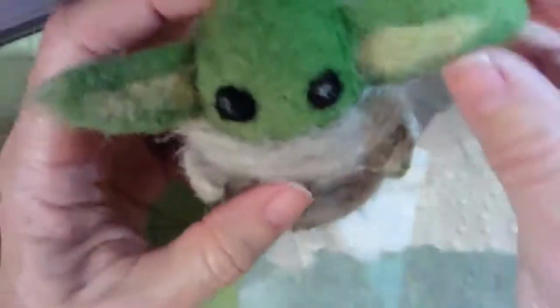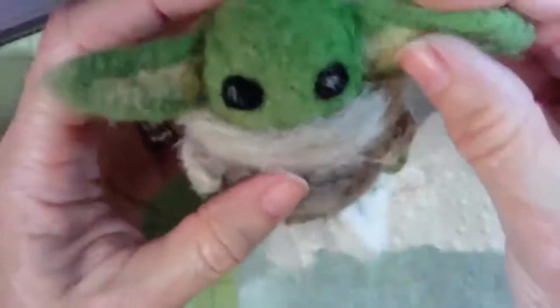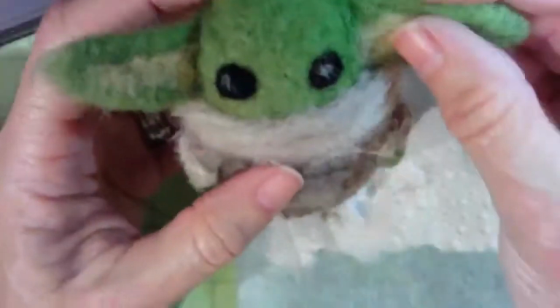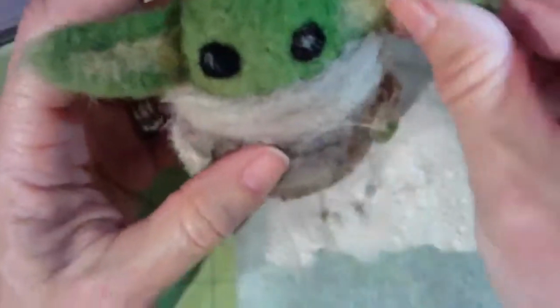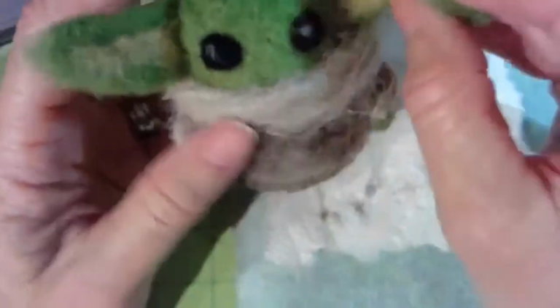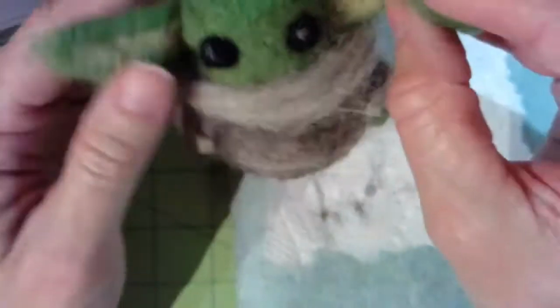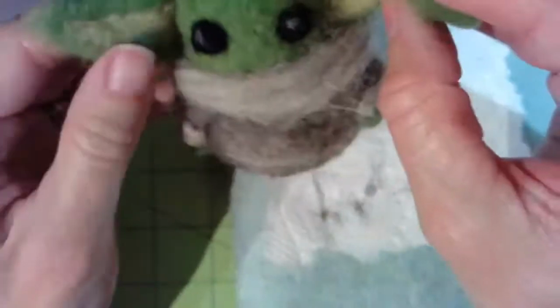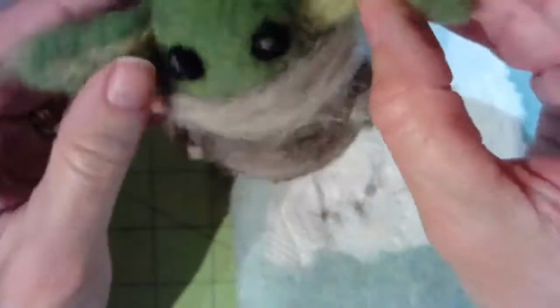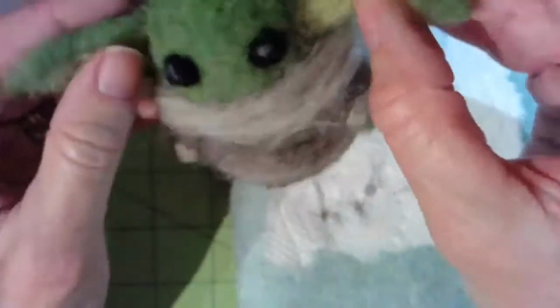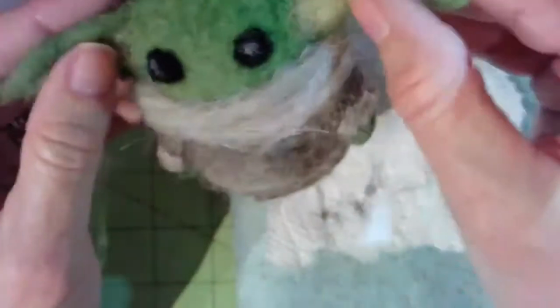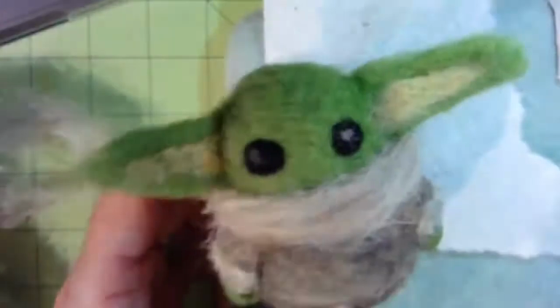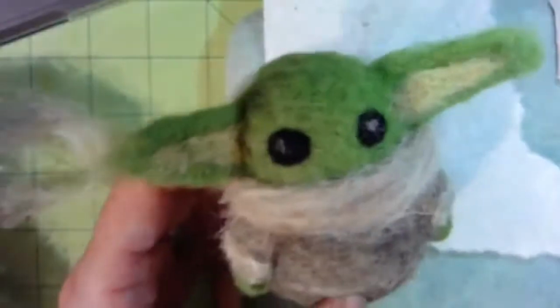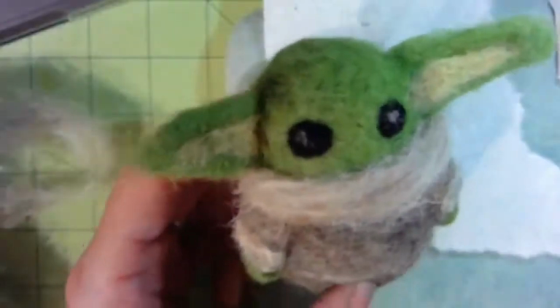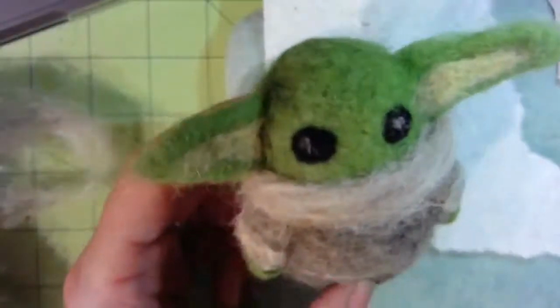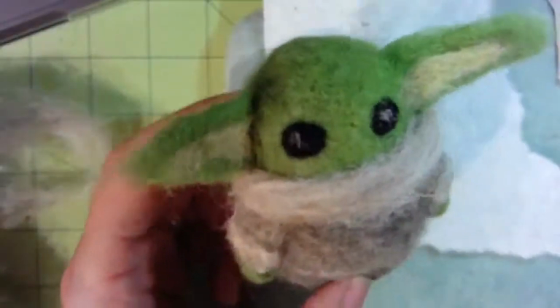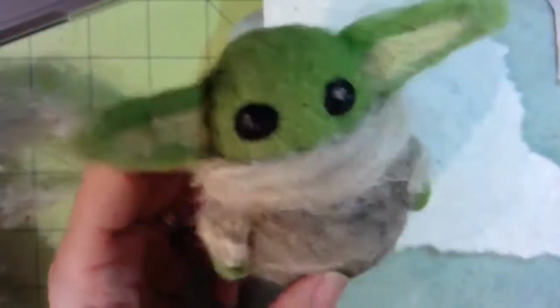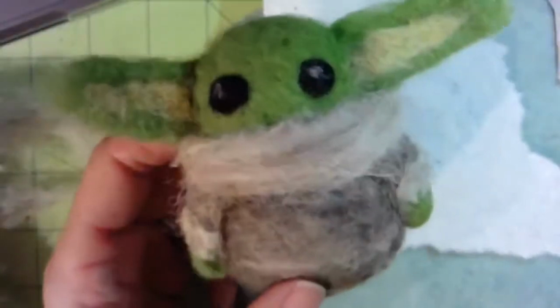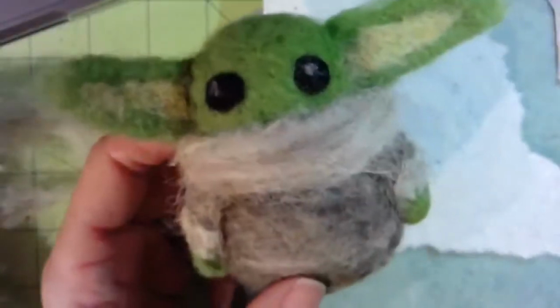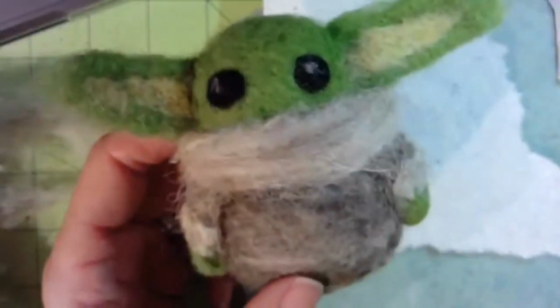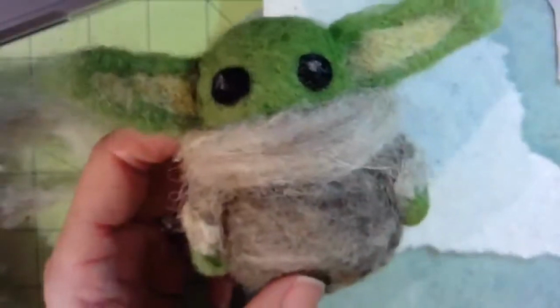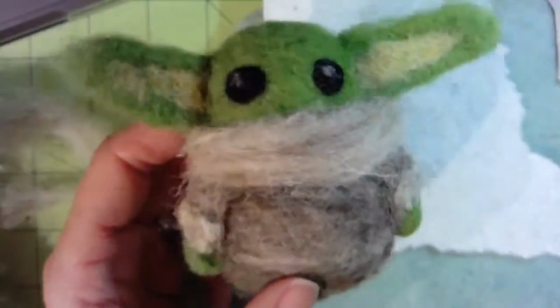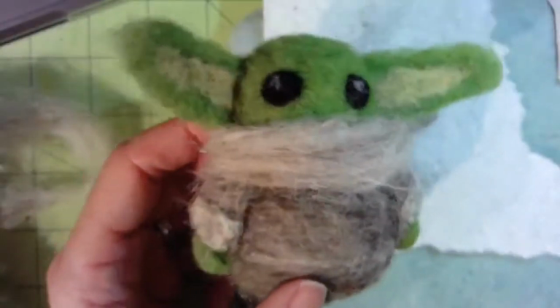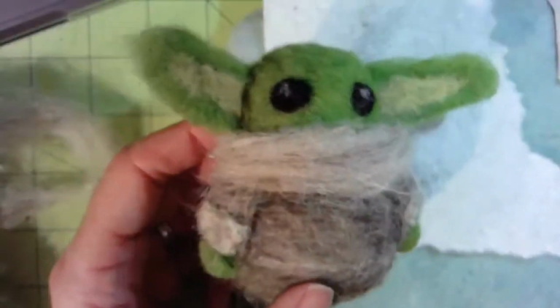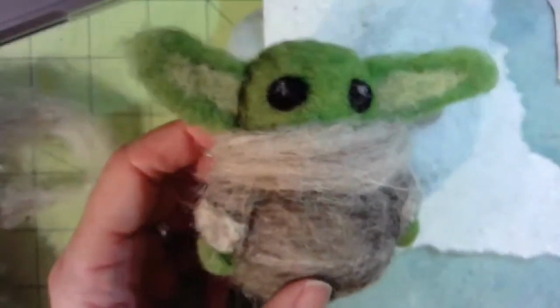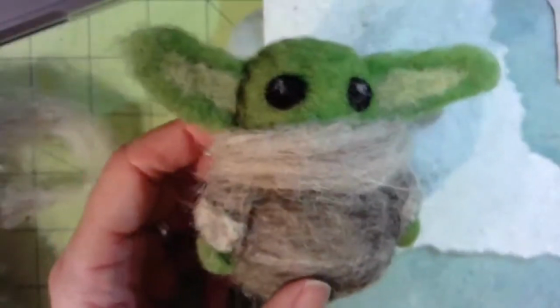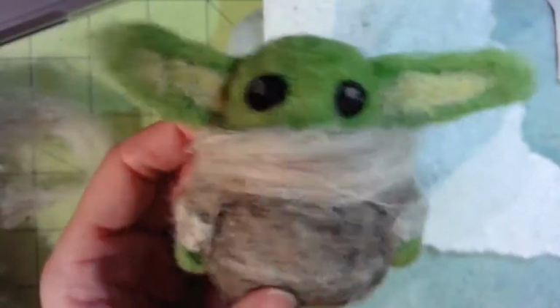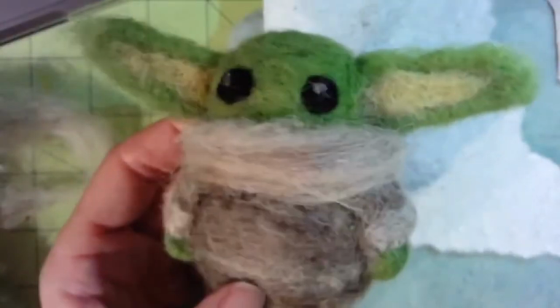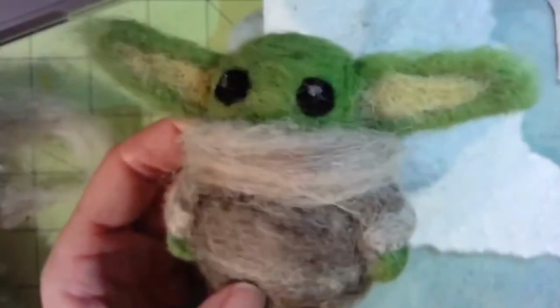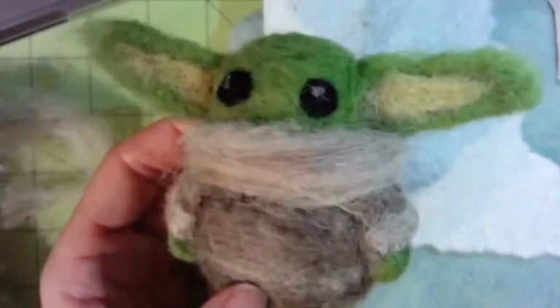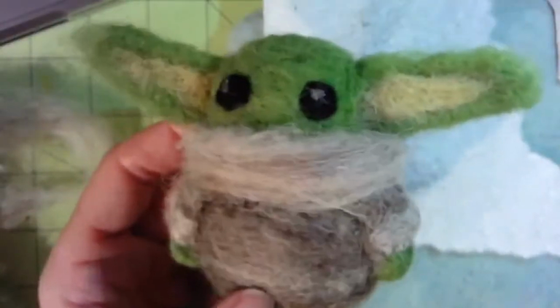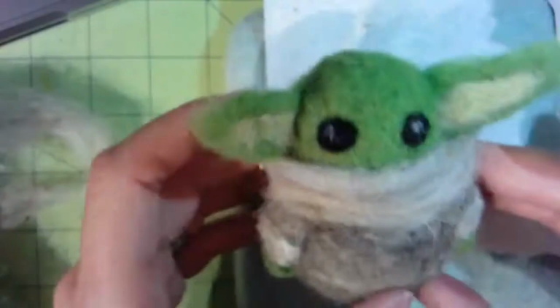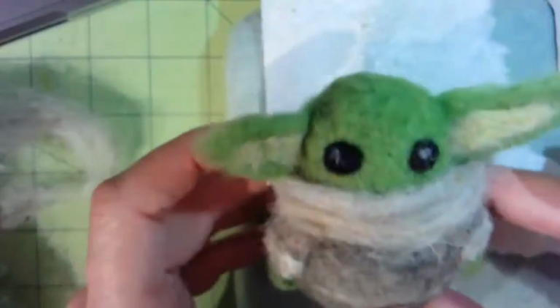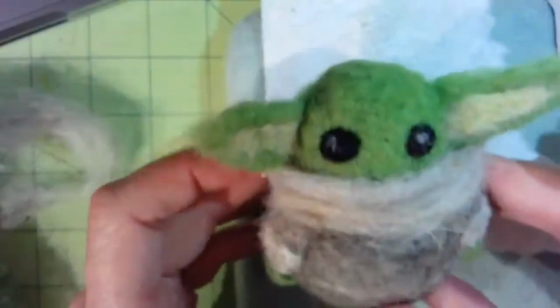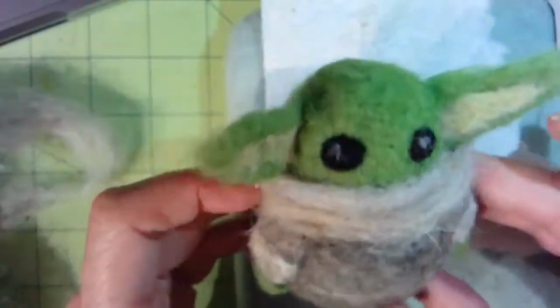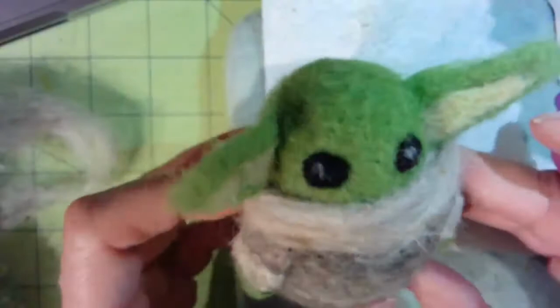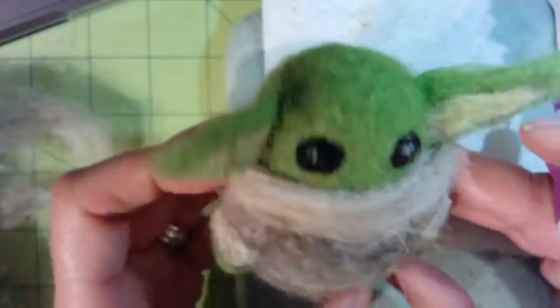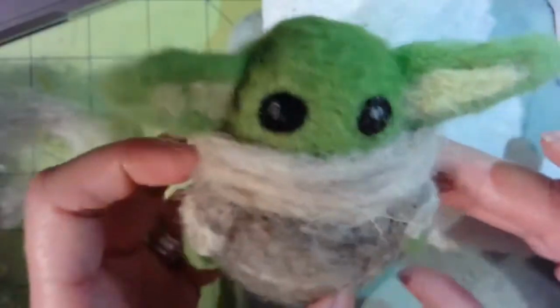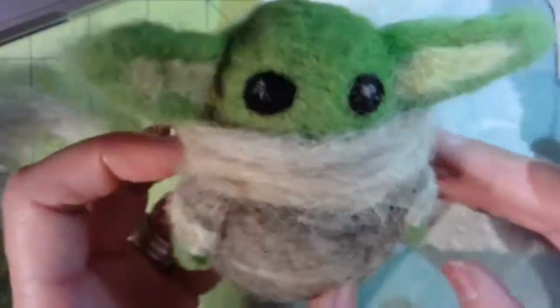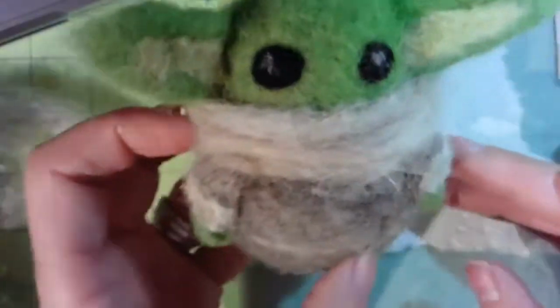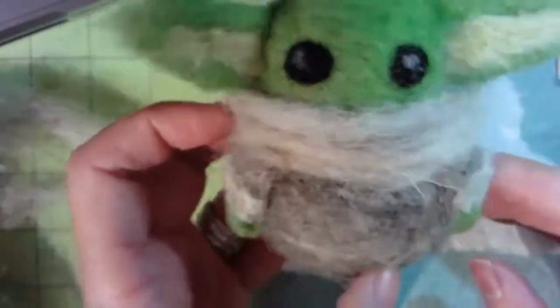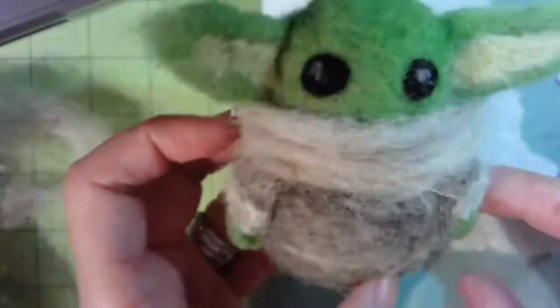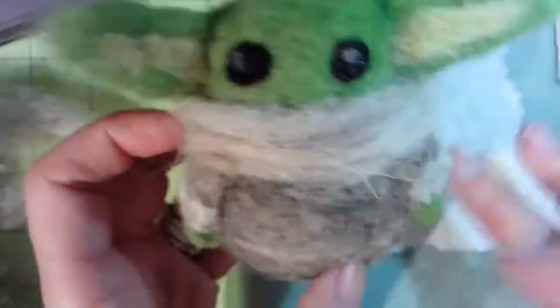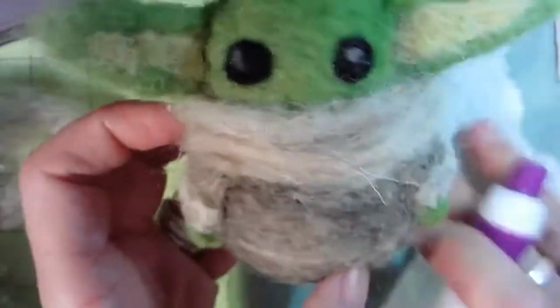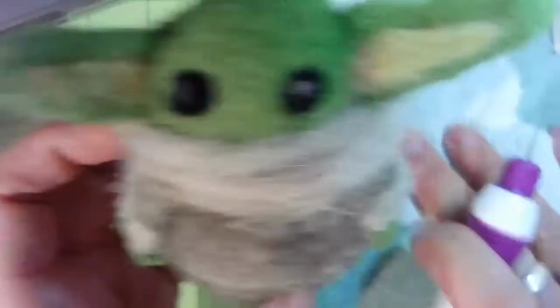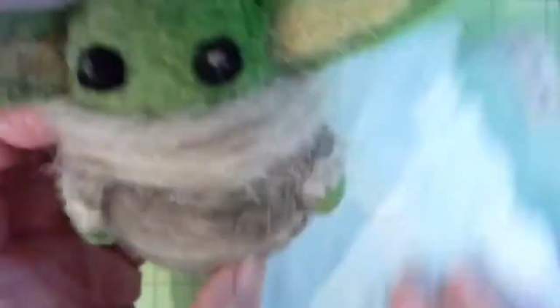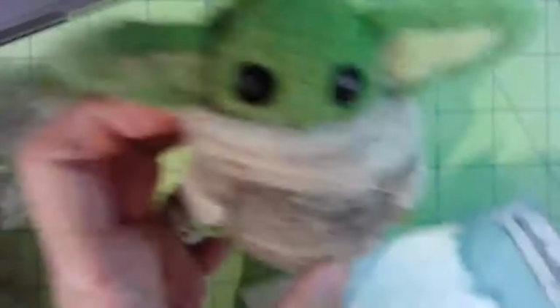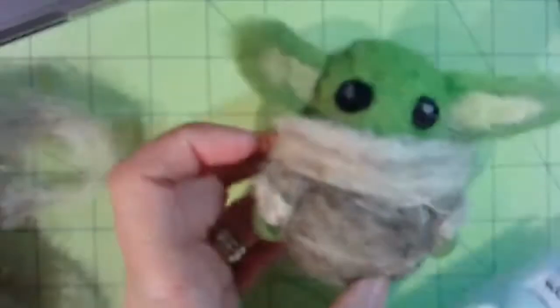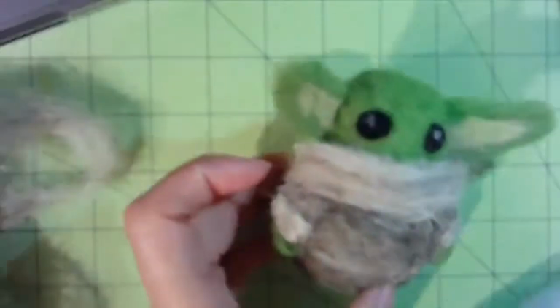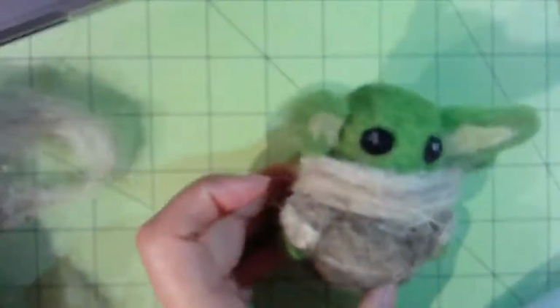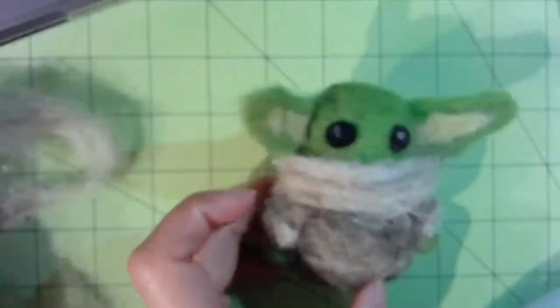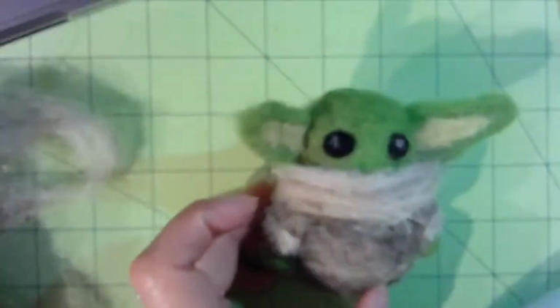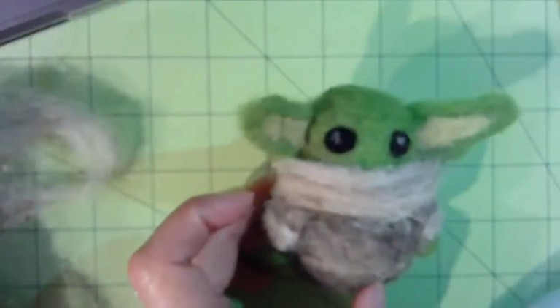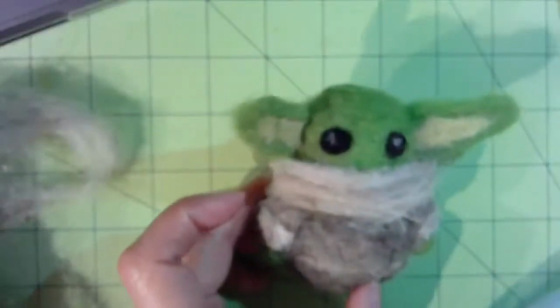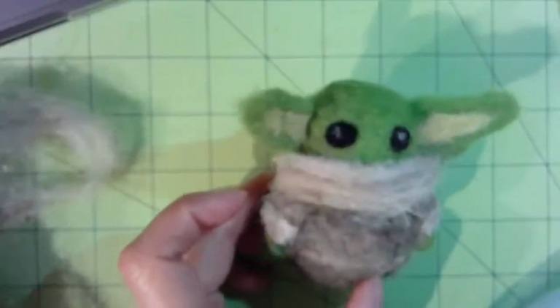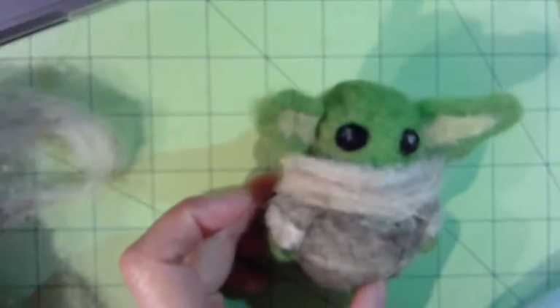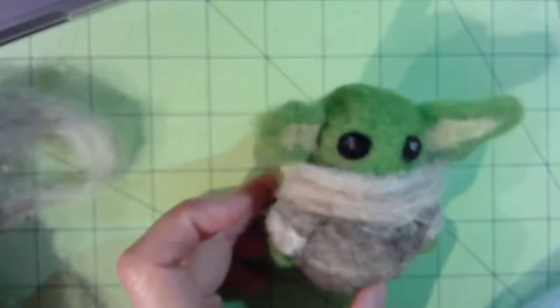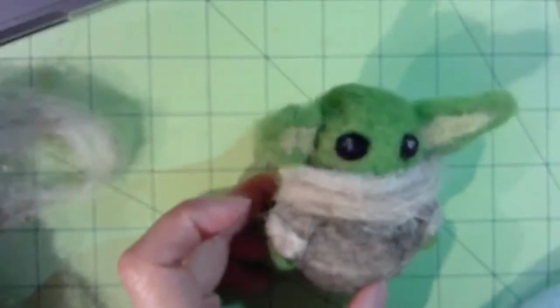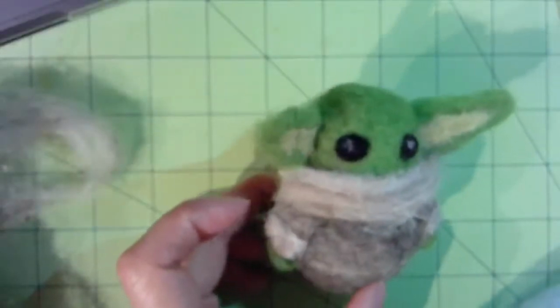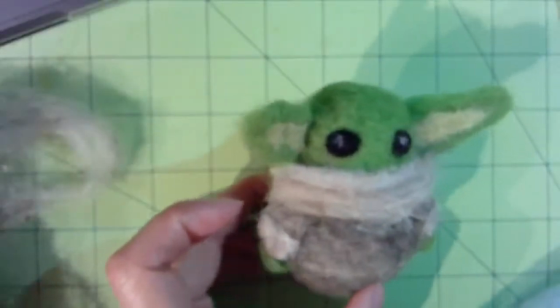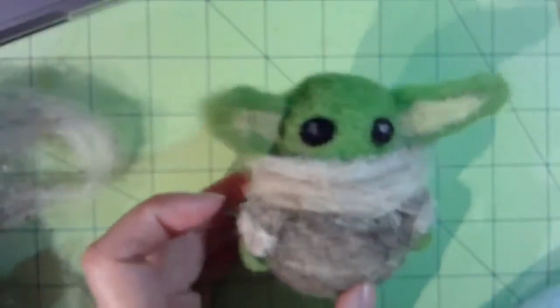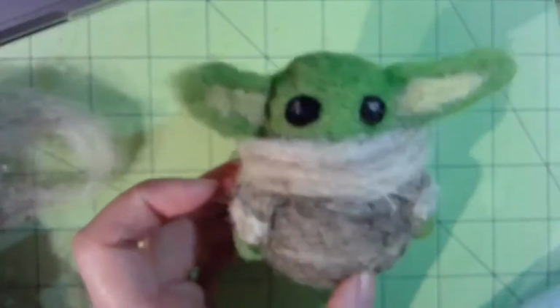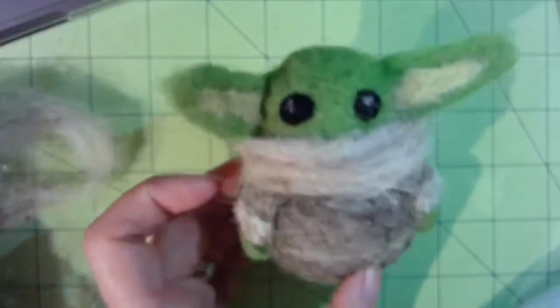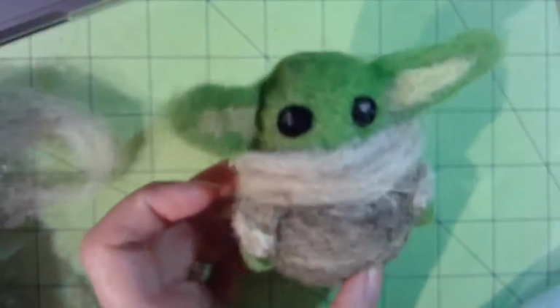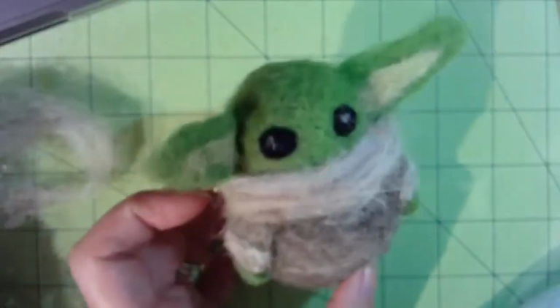And there's my baby Yoda! I hope you enjoy — let me know if you make one, I'd love to see it.